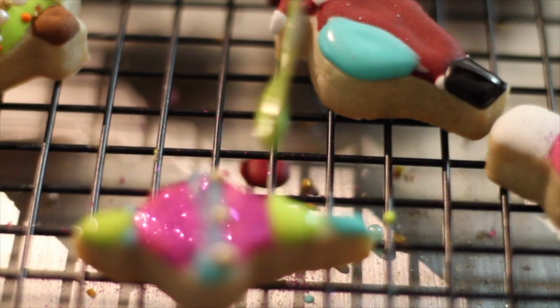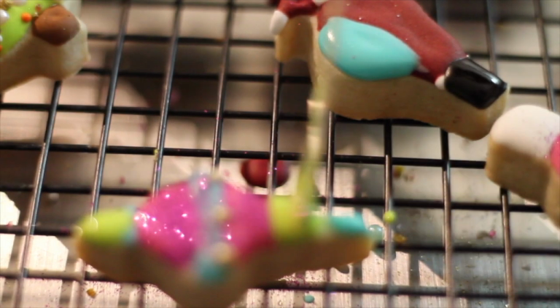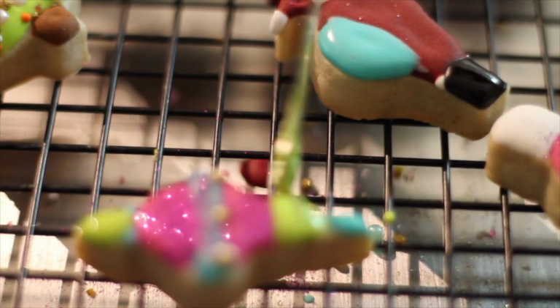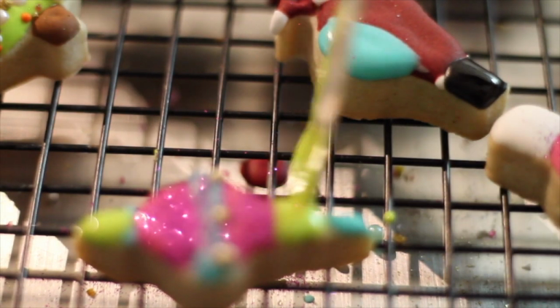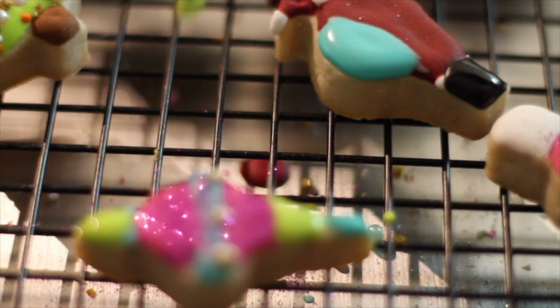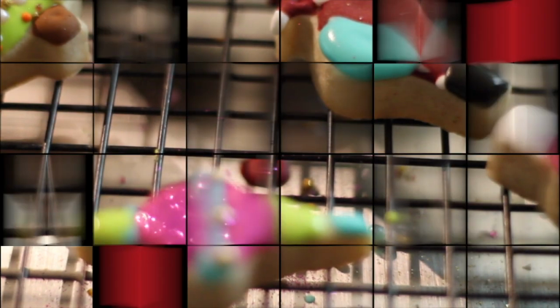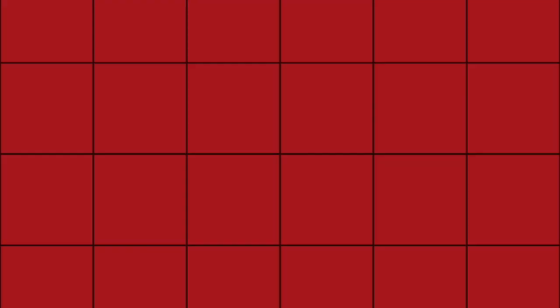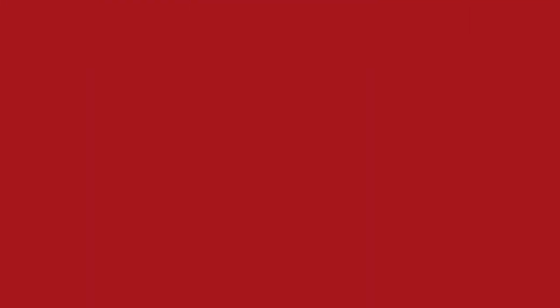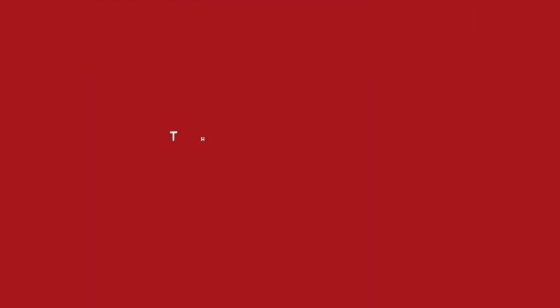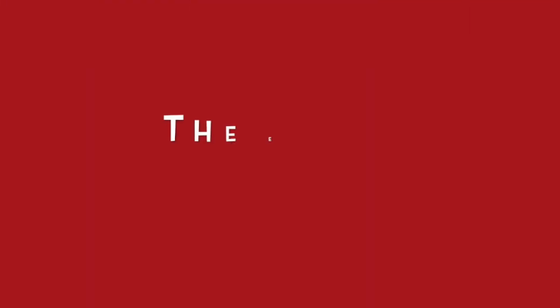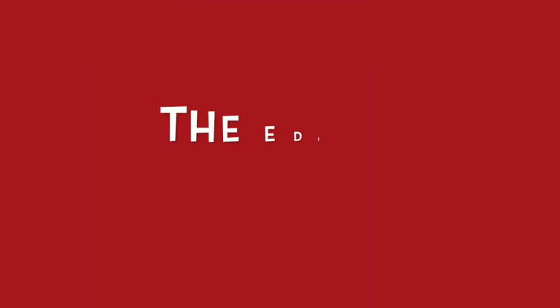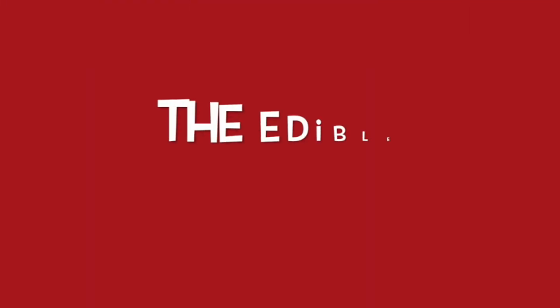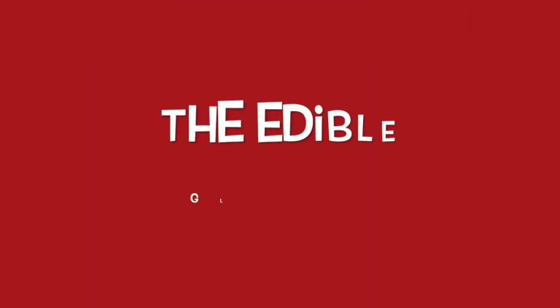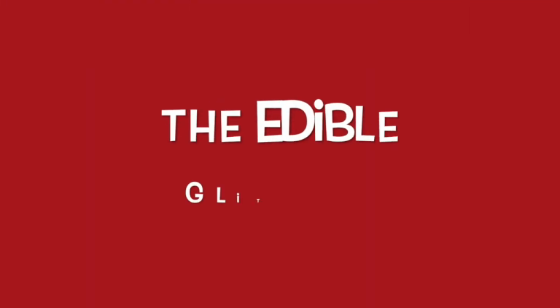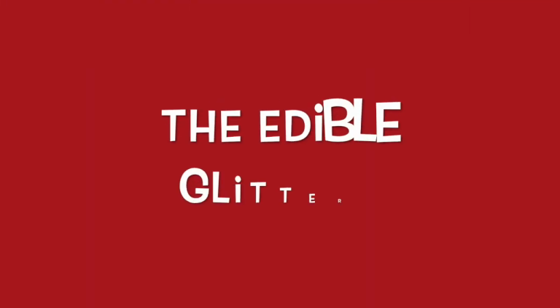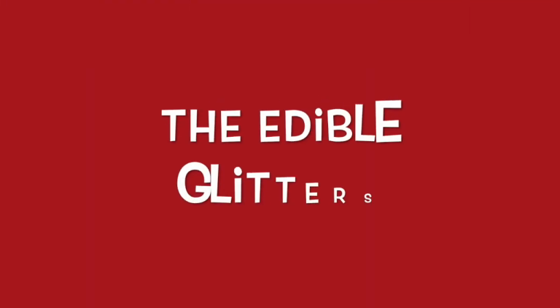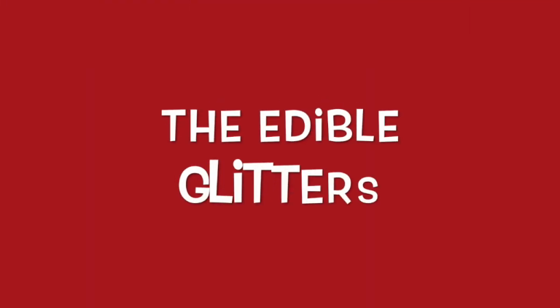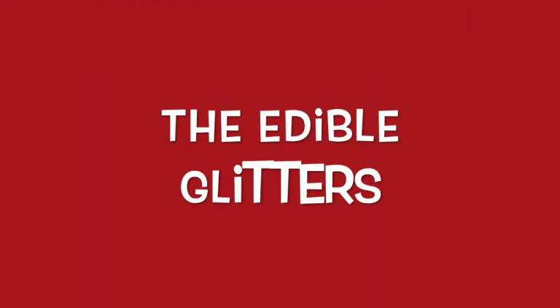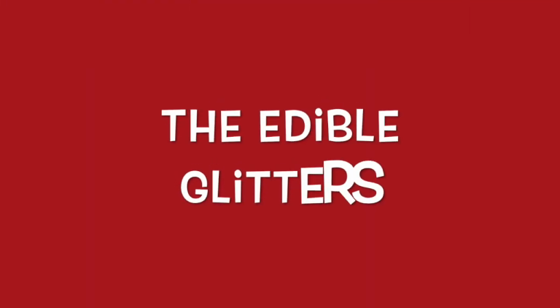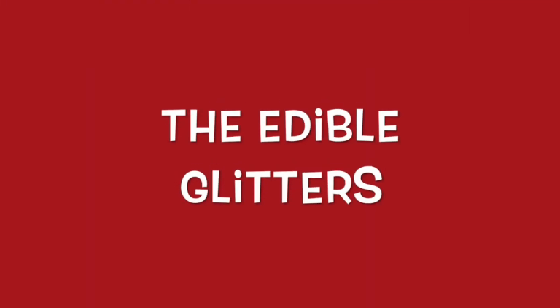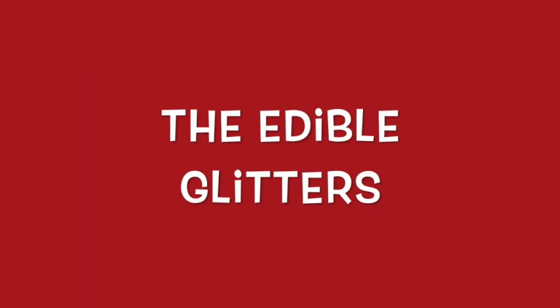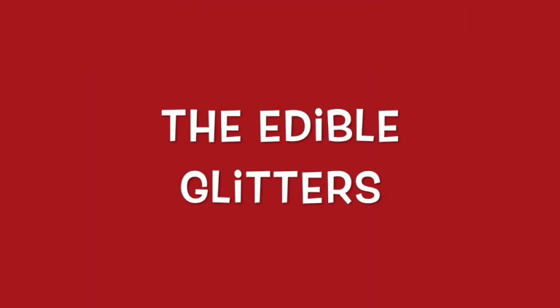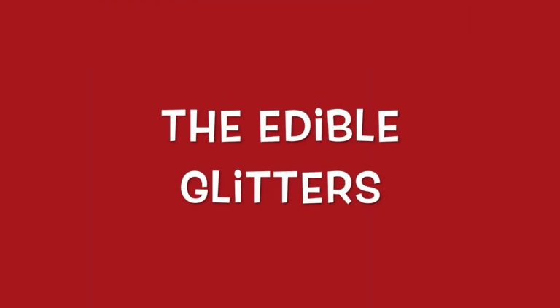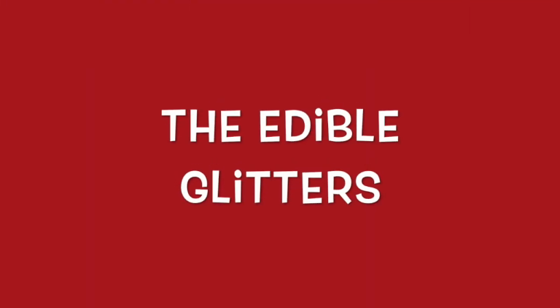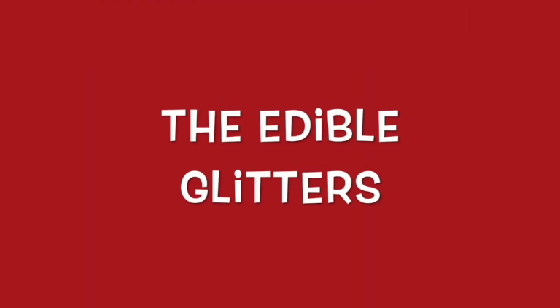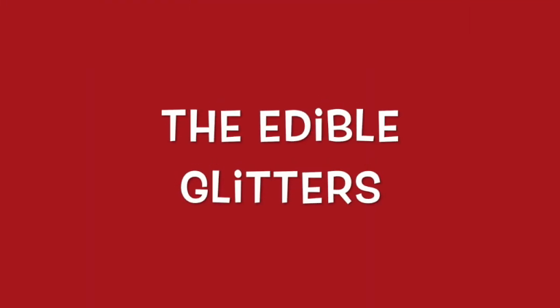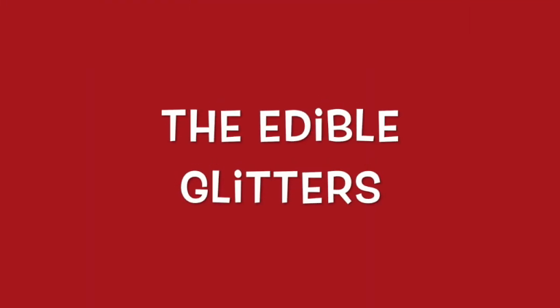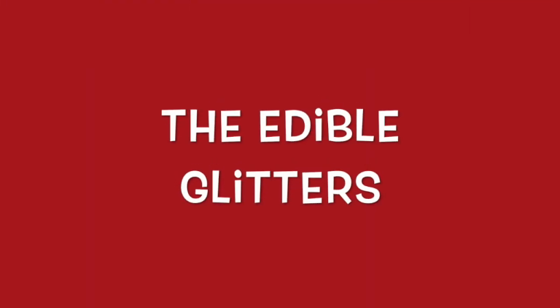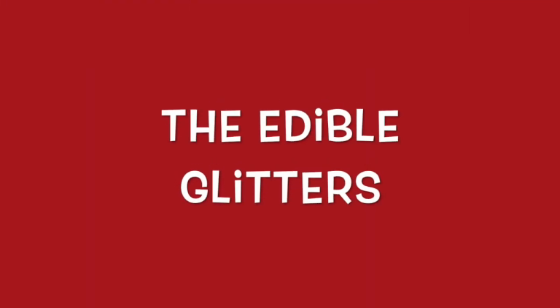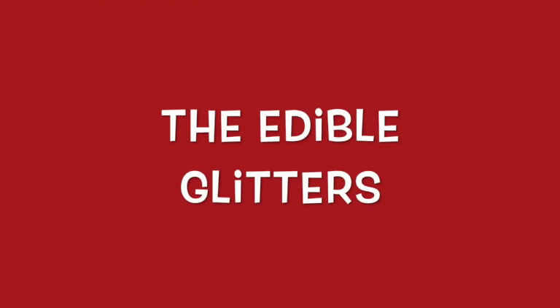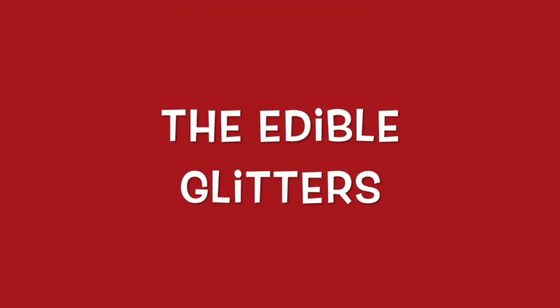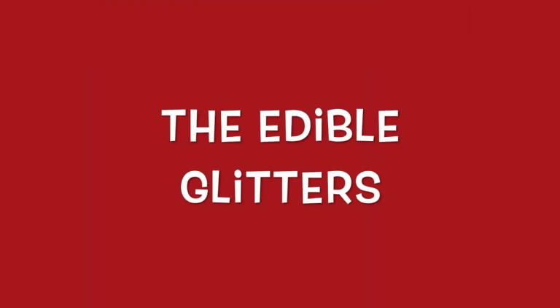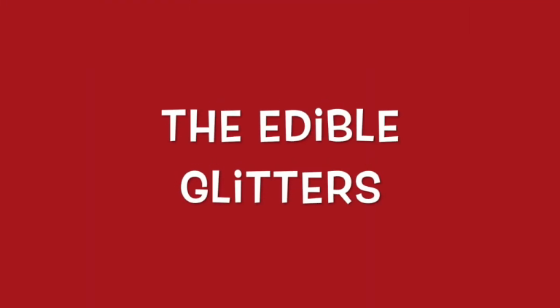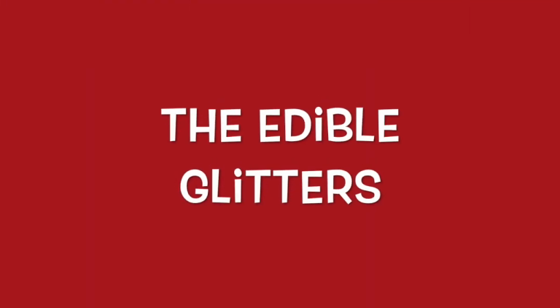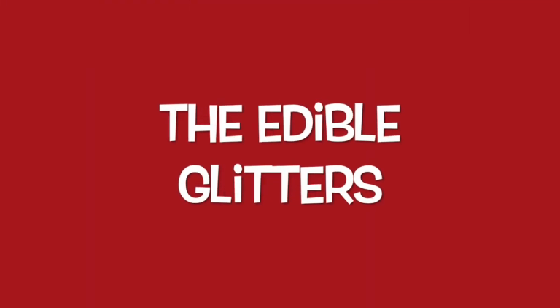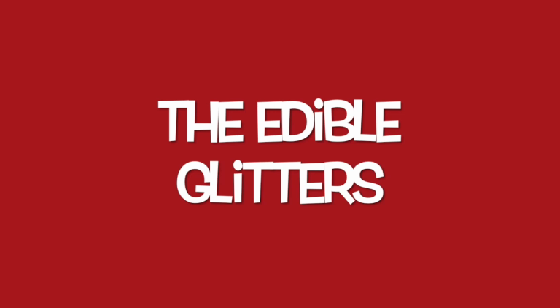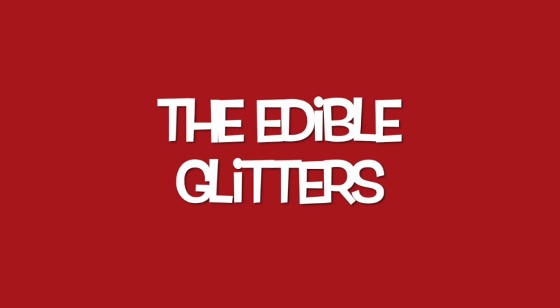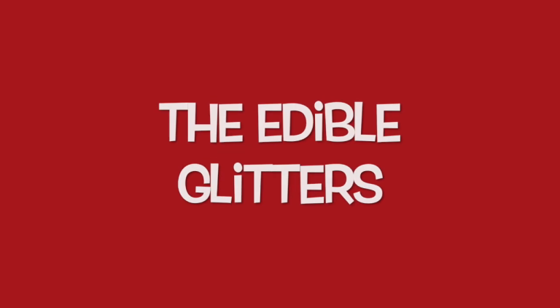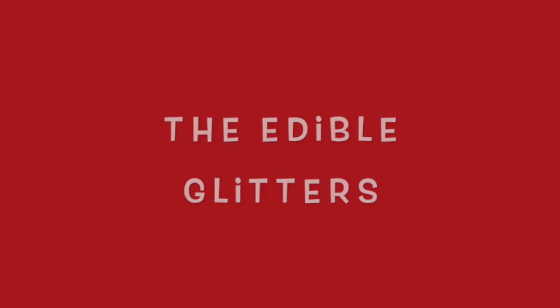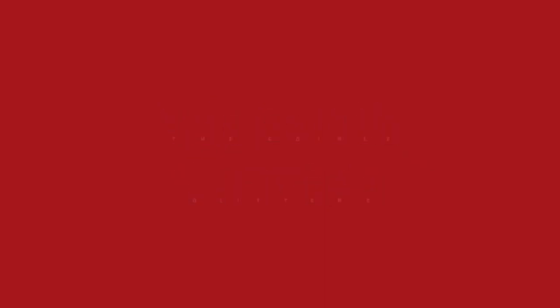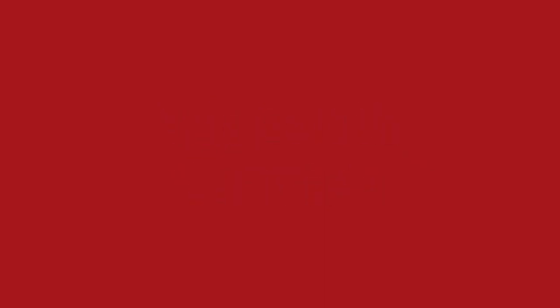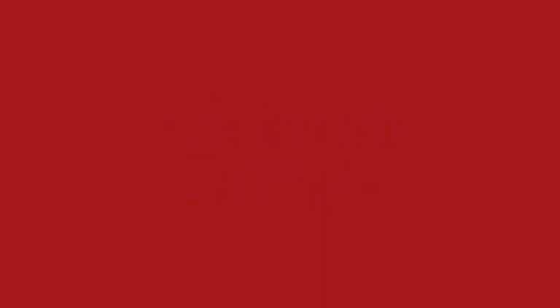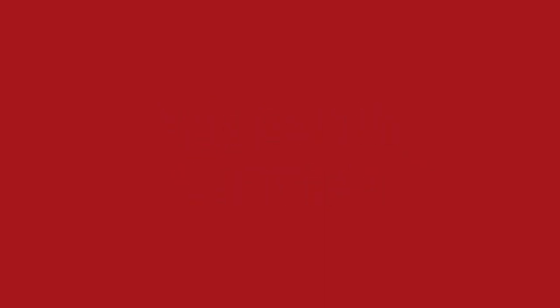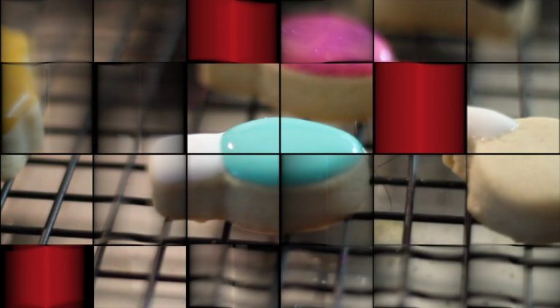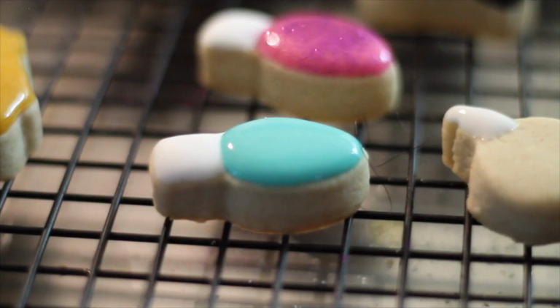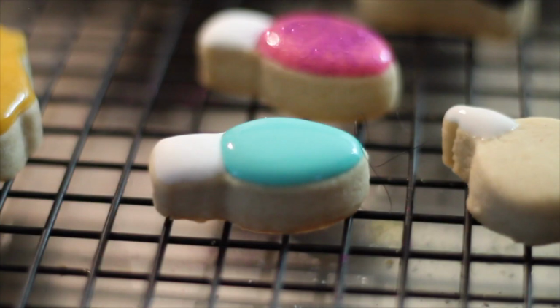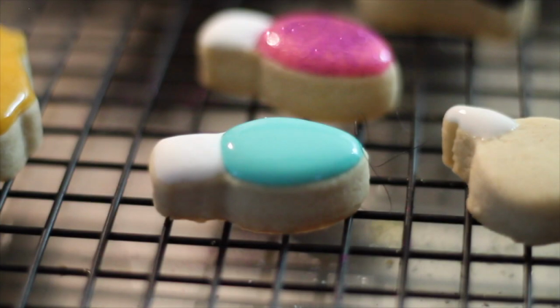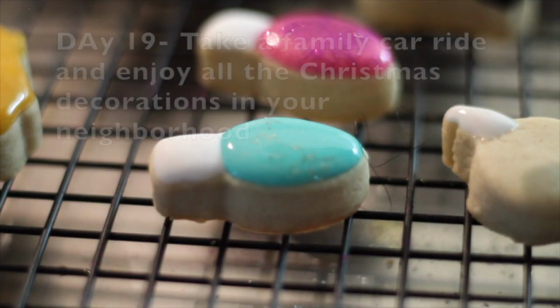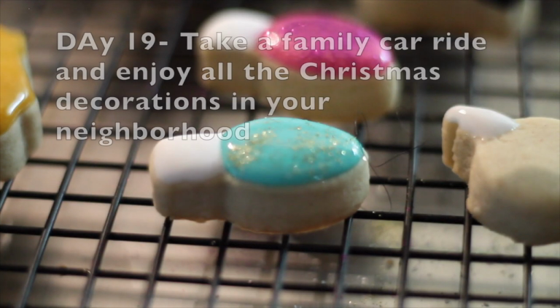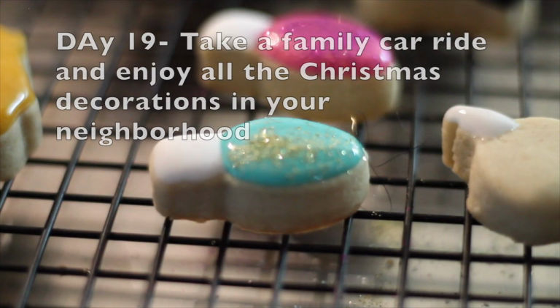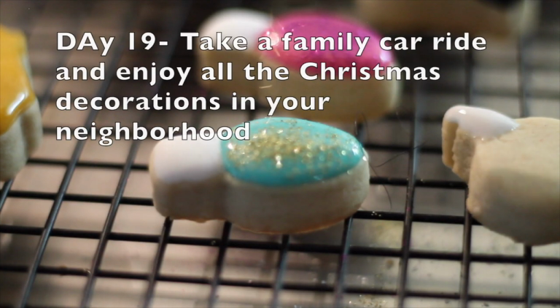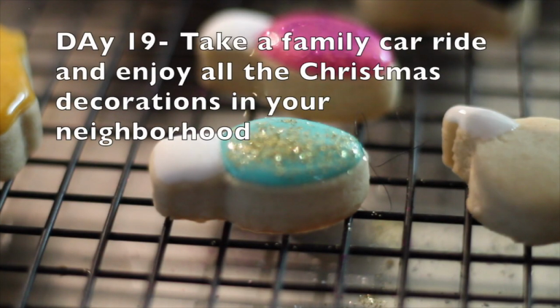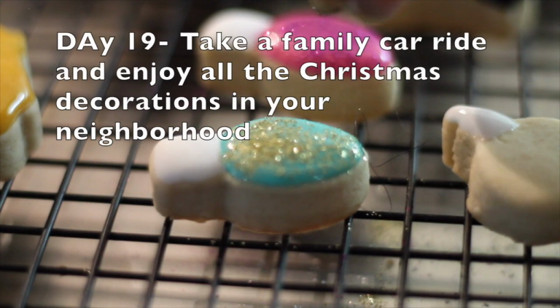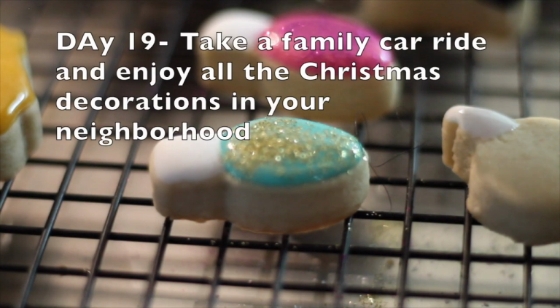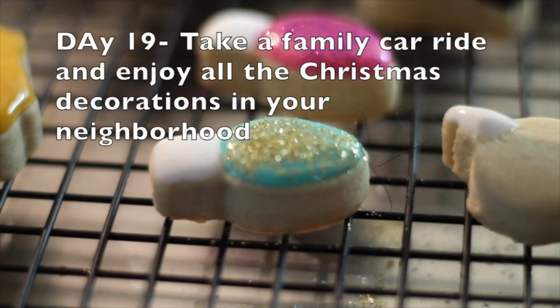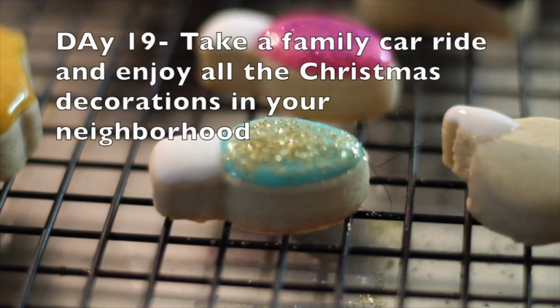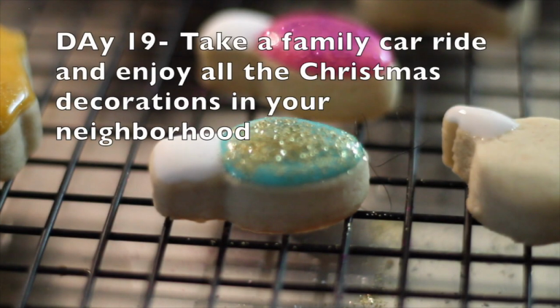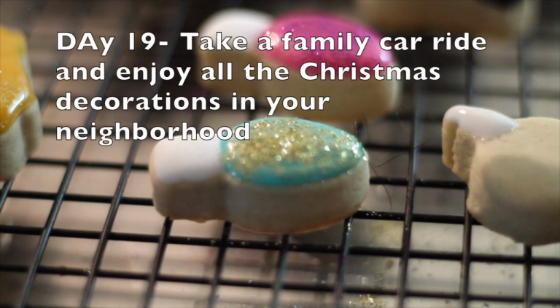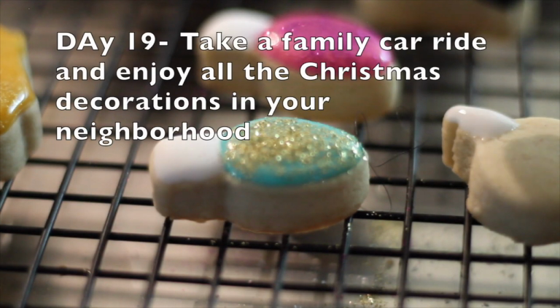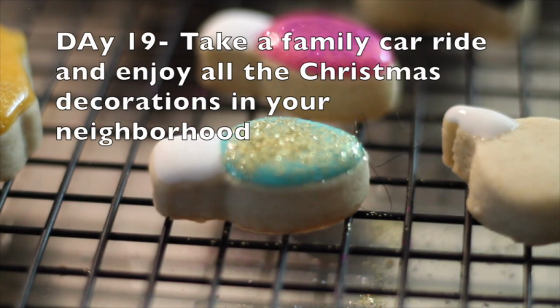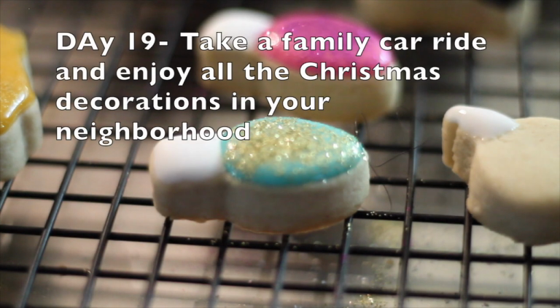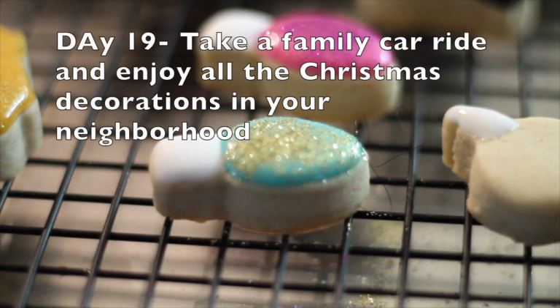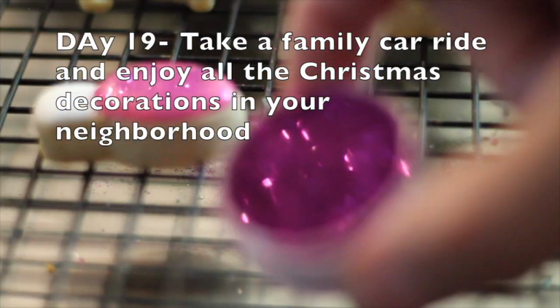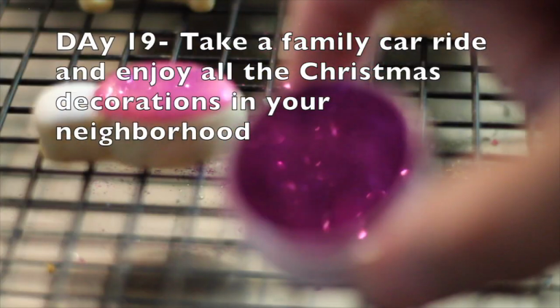We will be using edible glitter in gold and edible glitter in pink.